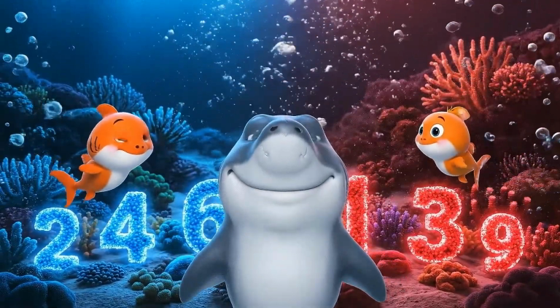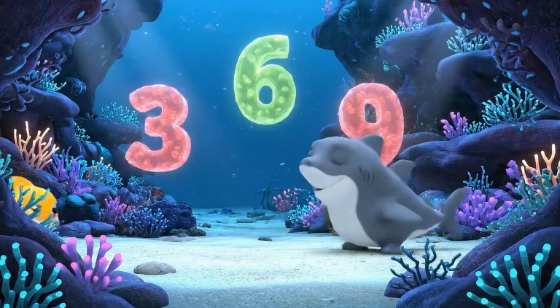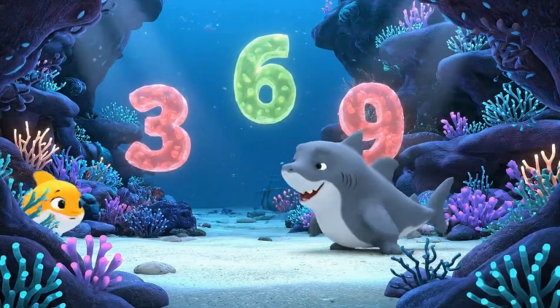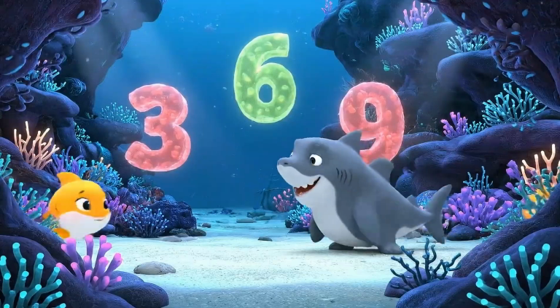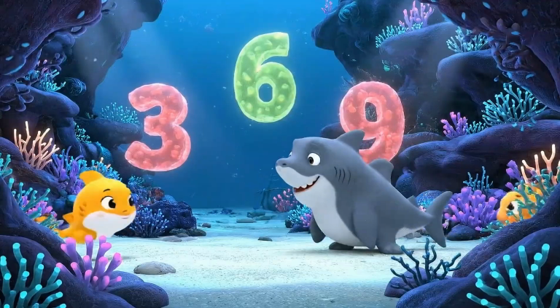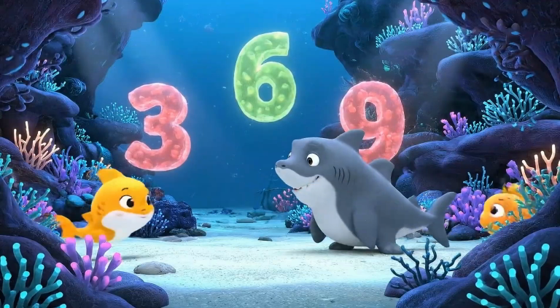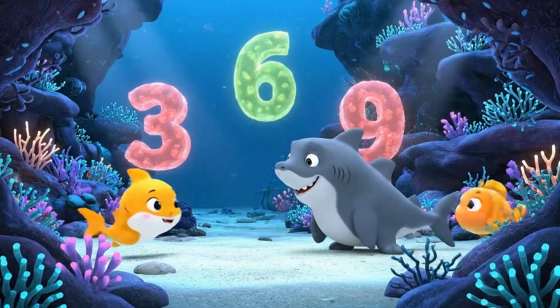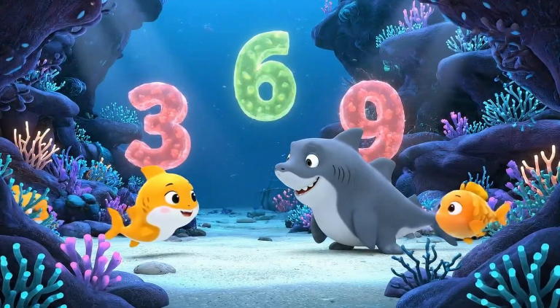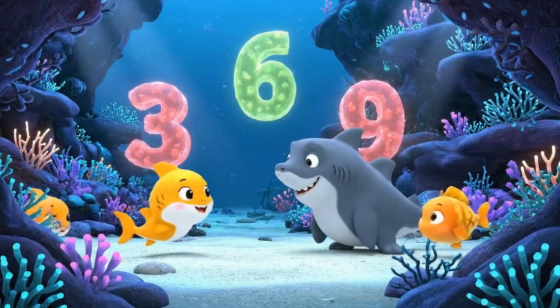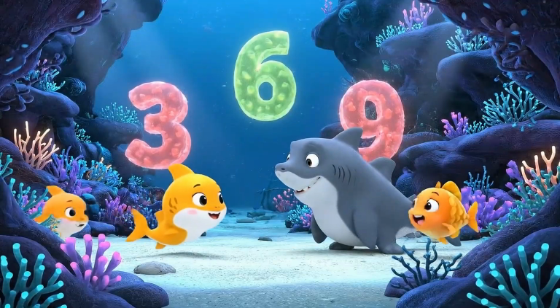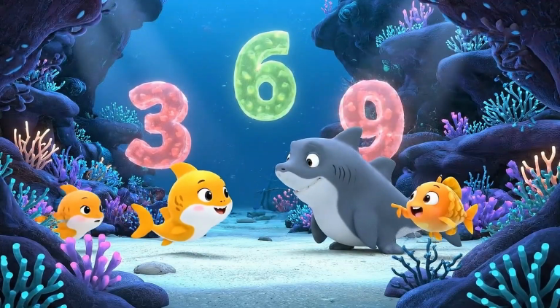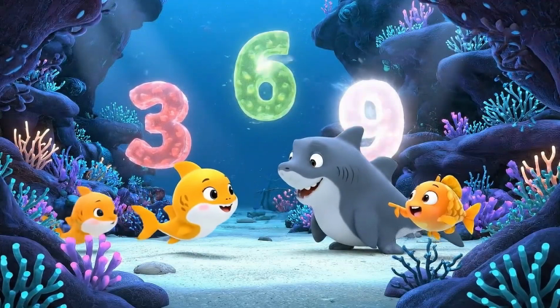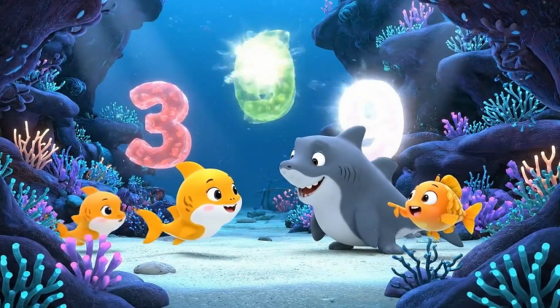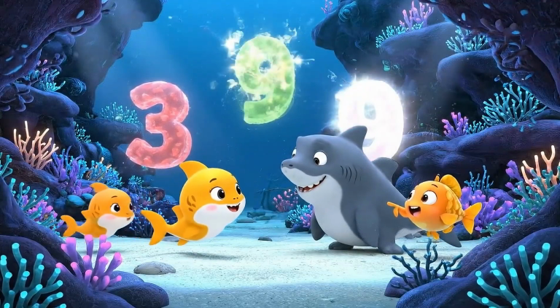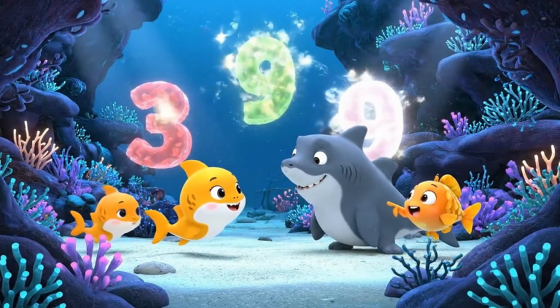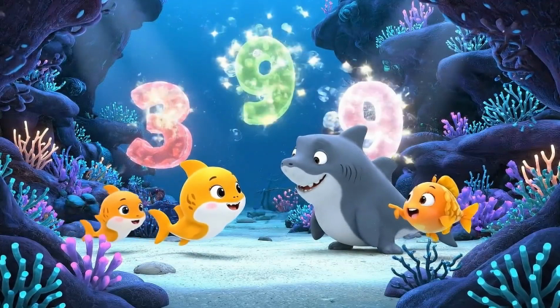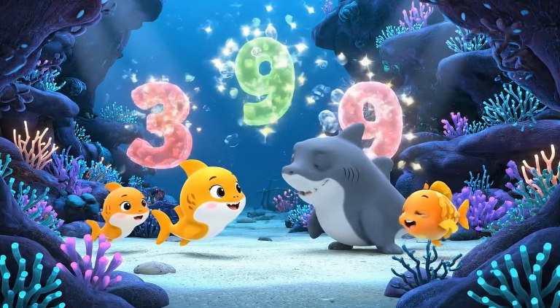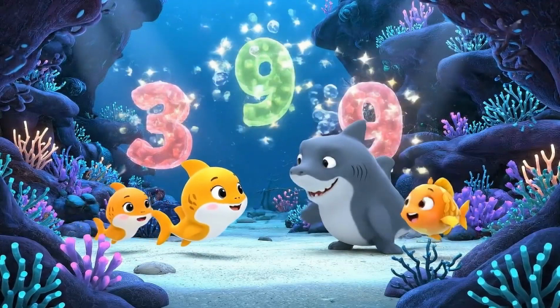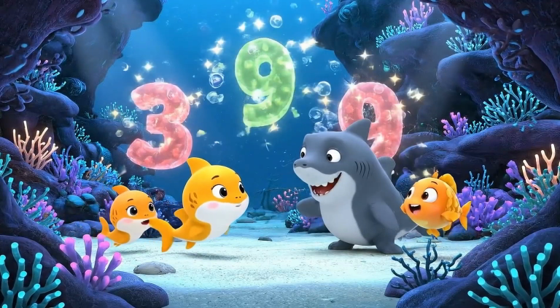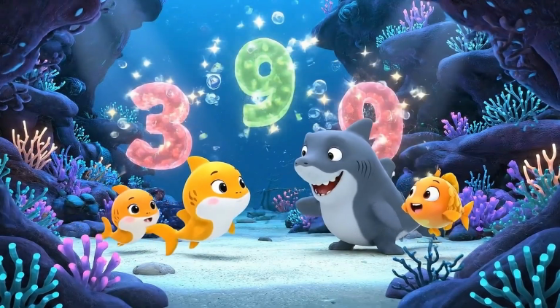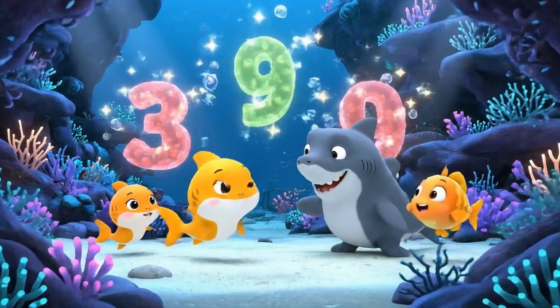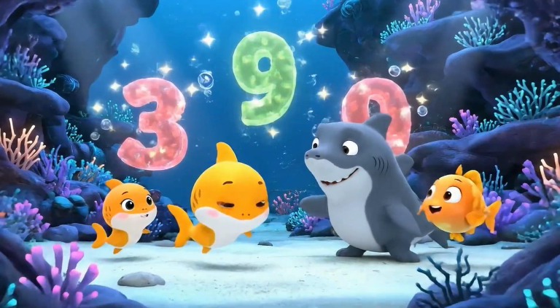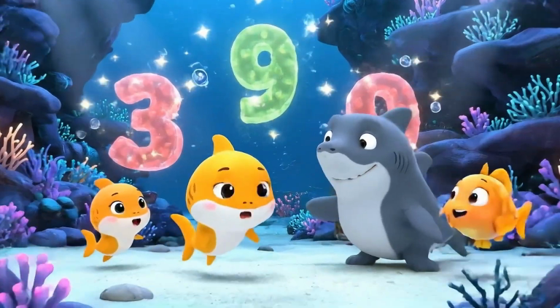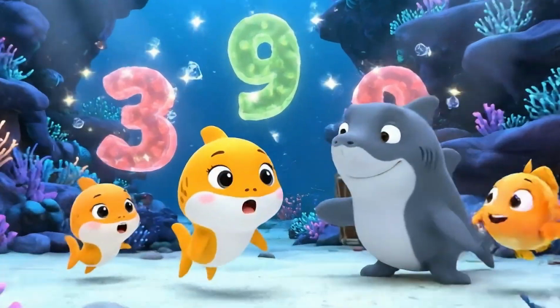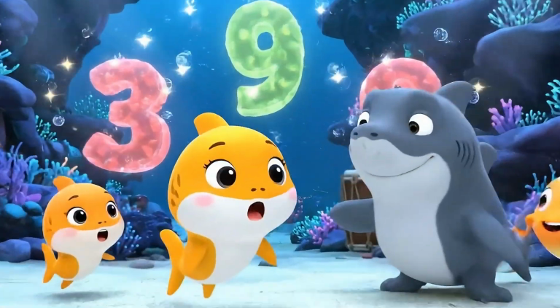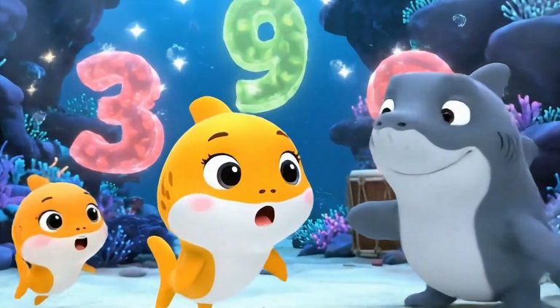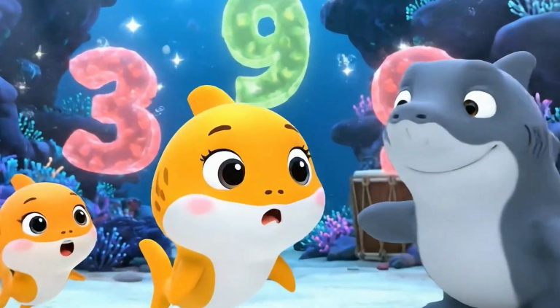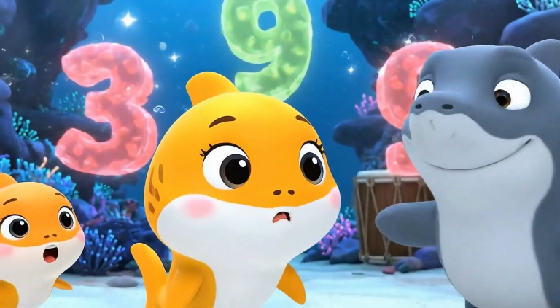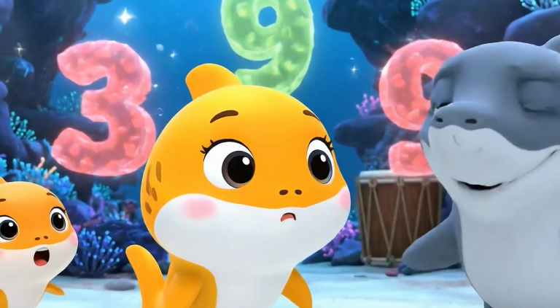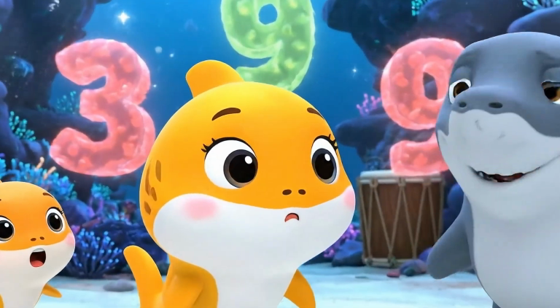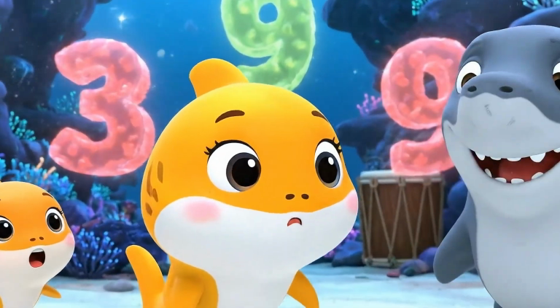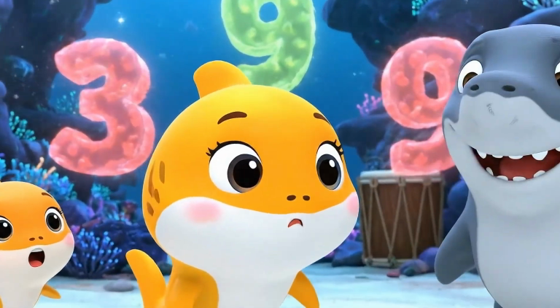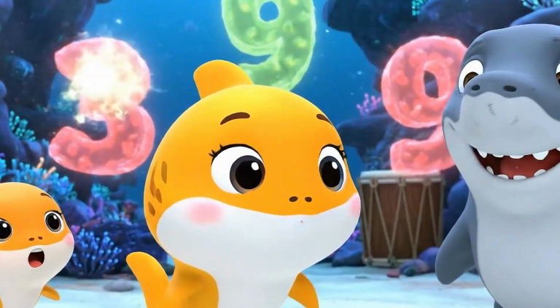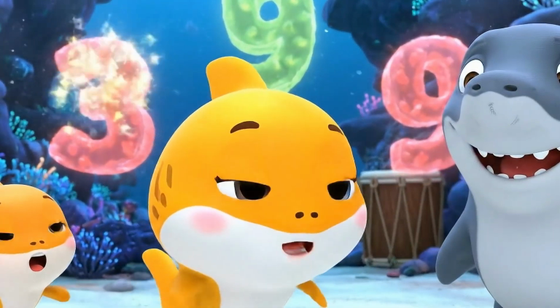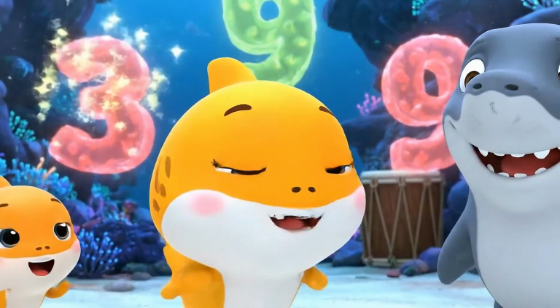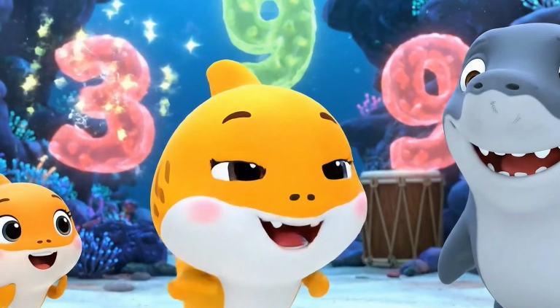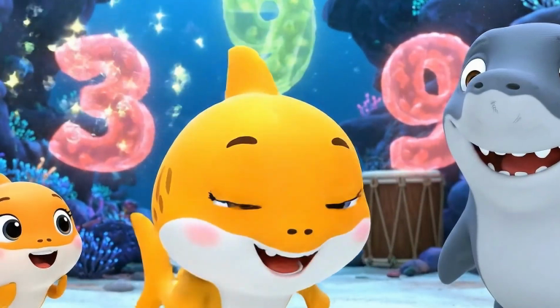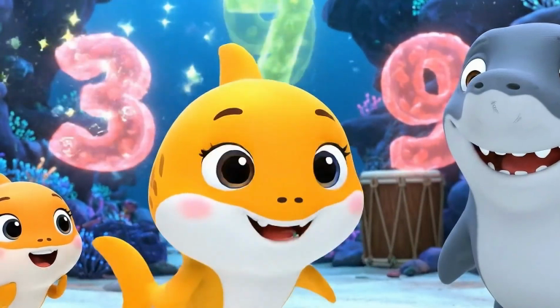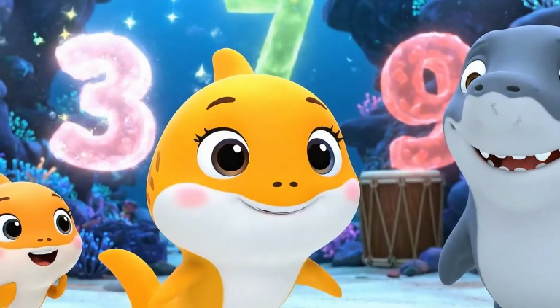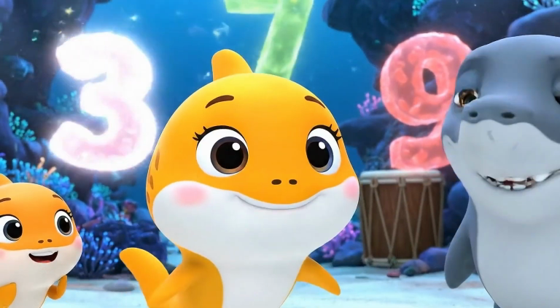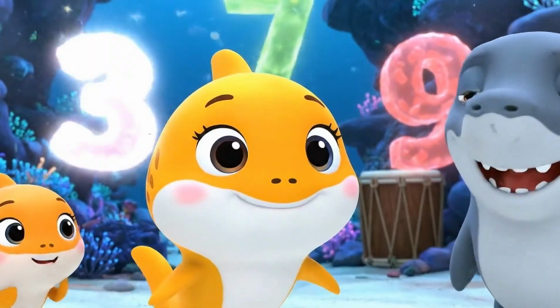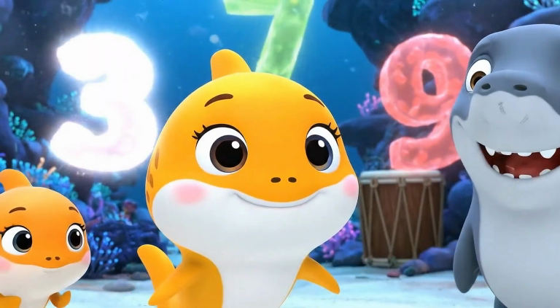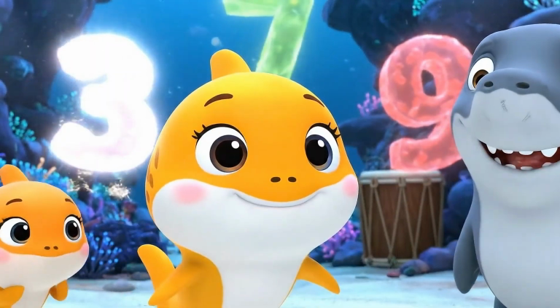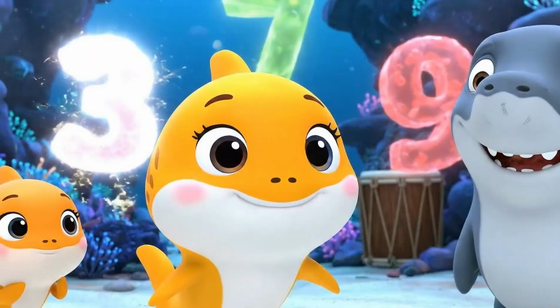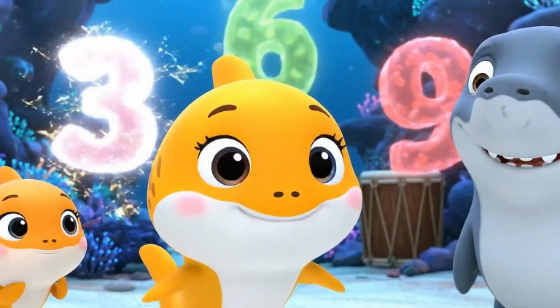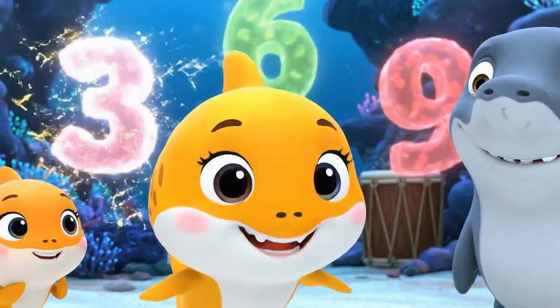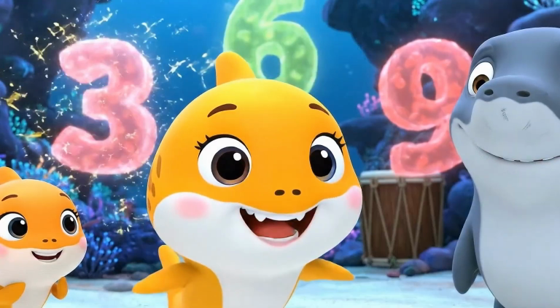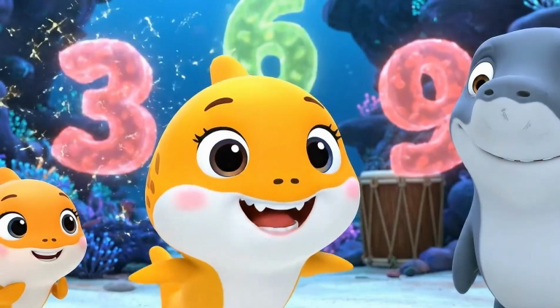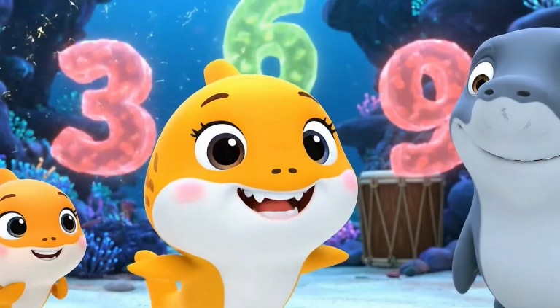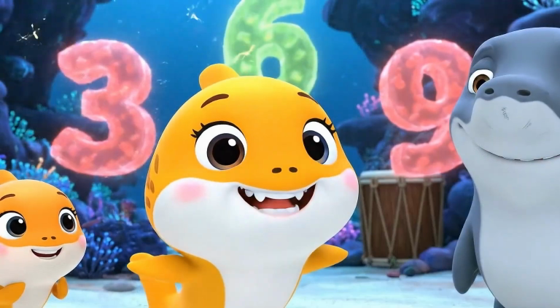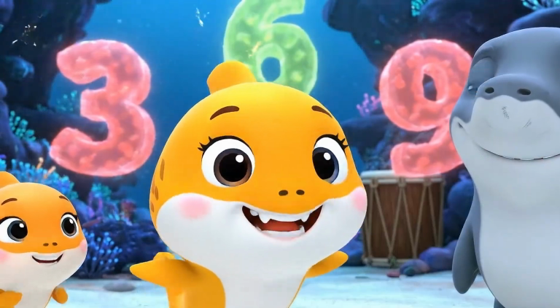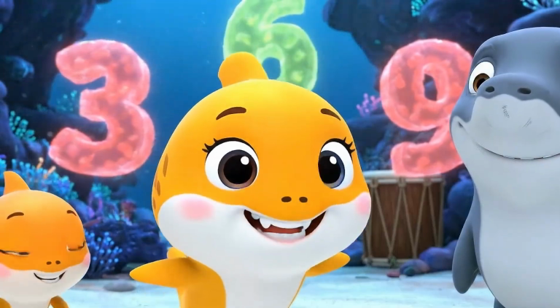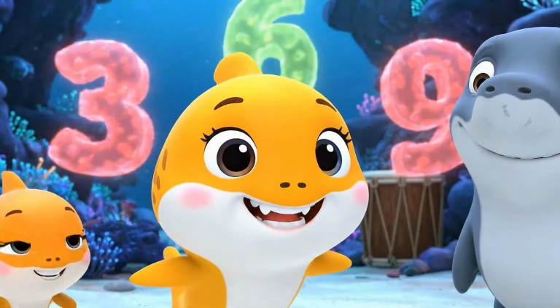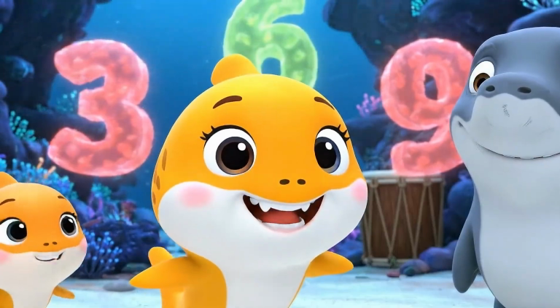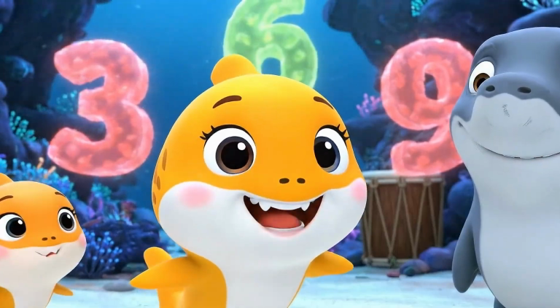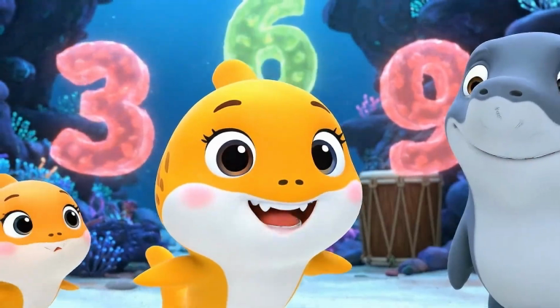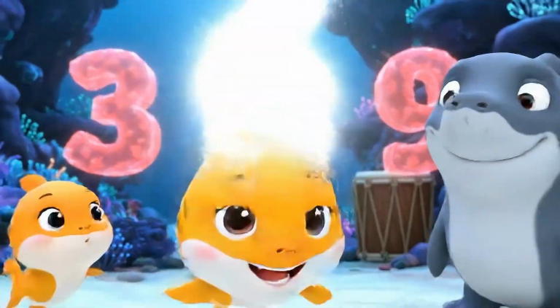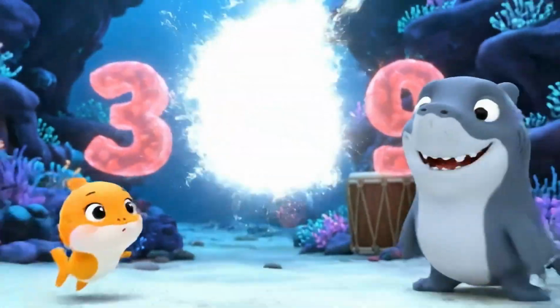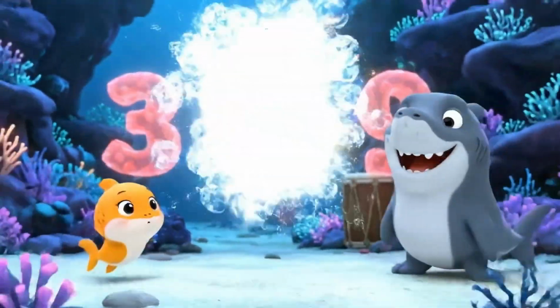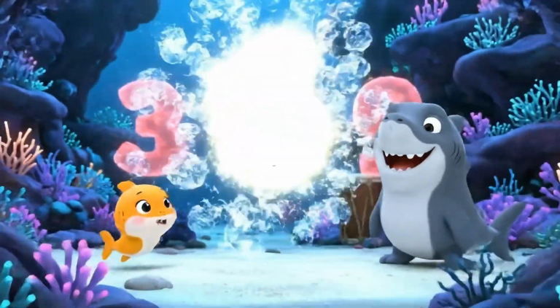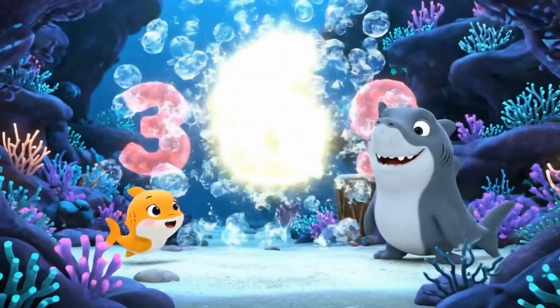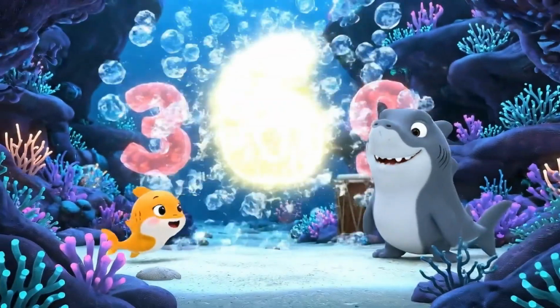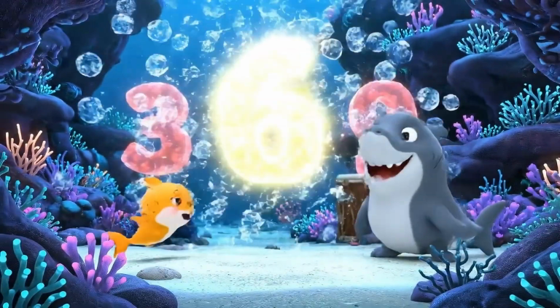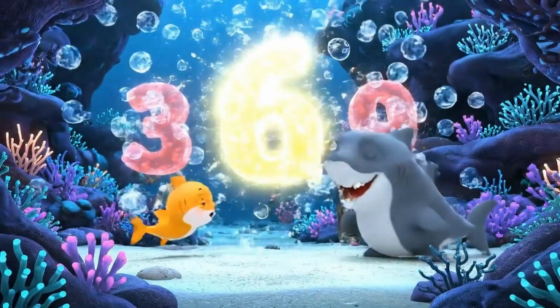Which one is even? Is it 3, 6, or 9? Maybe 9. 3? Pick 9. Think carefully. 6! 6 is even! You got it right!